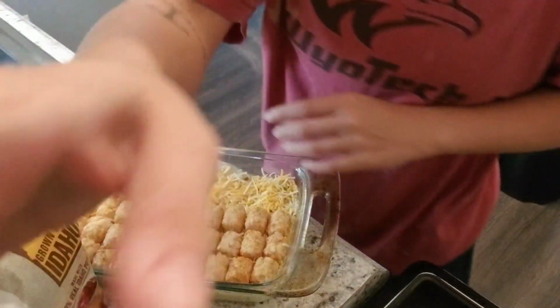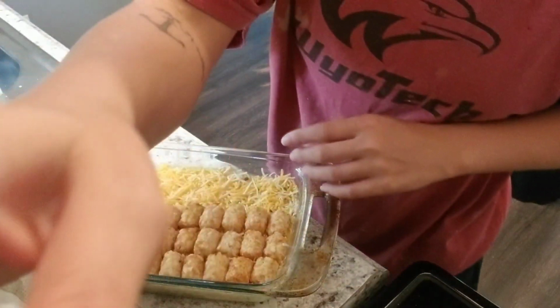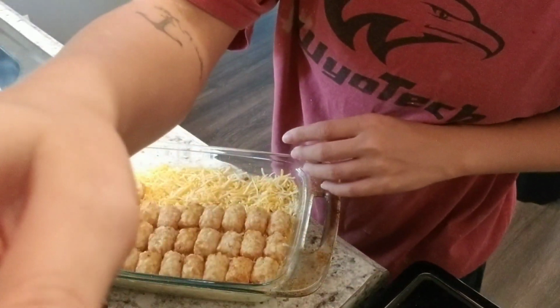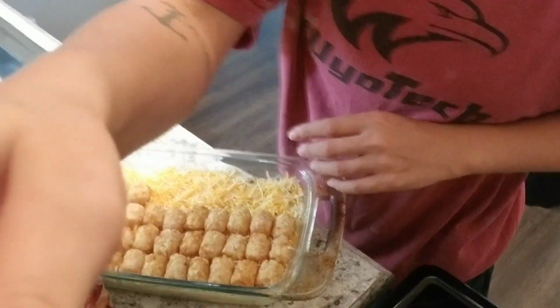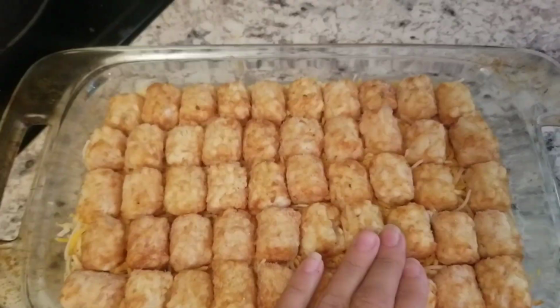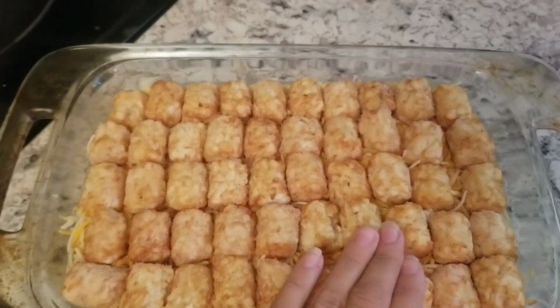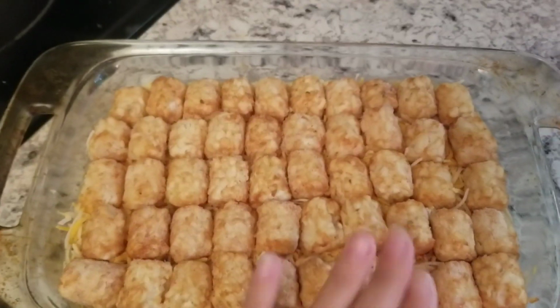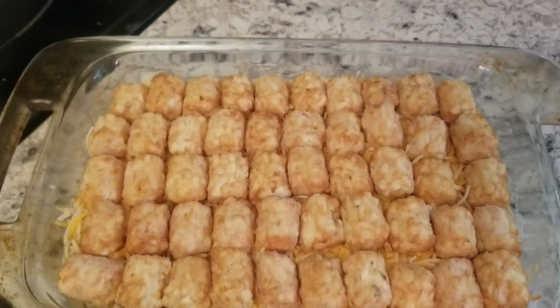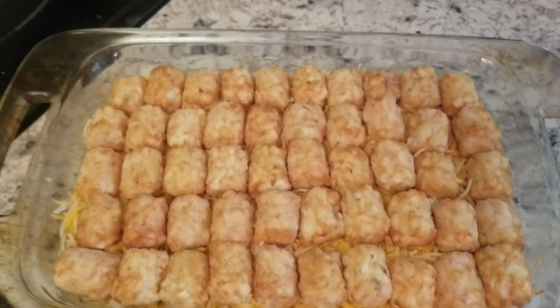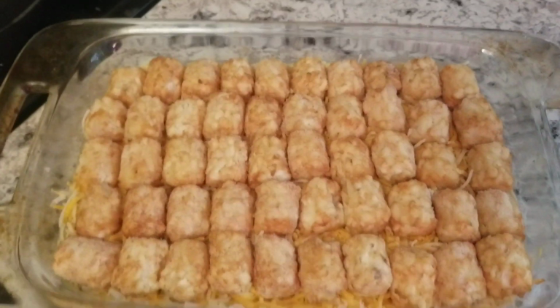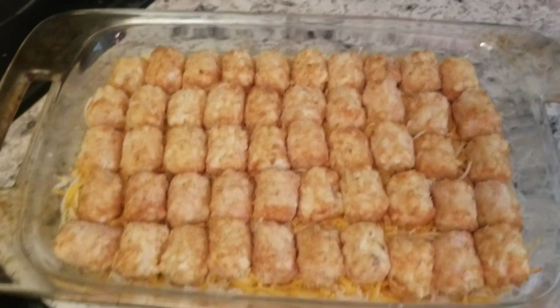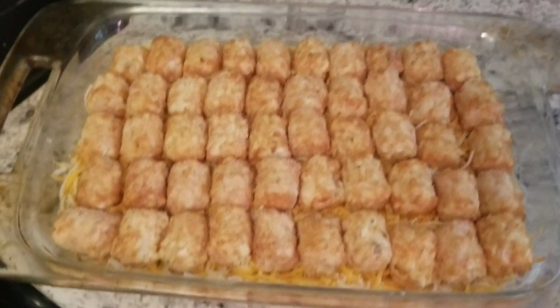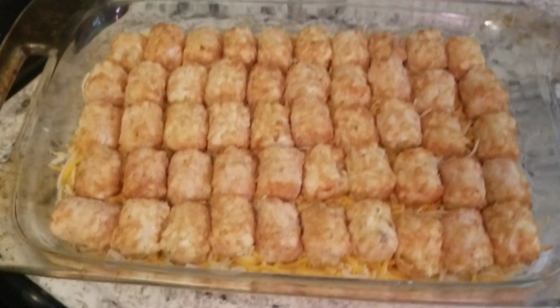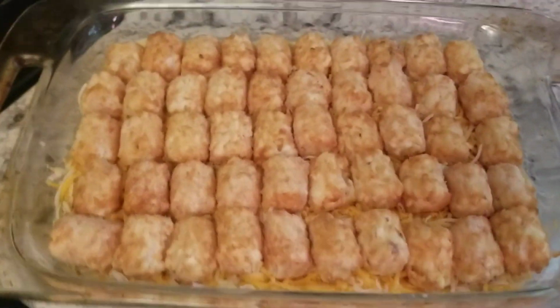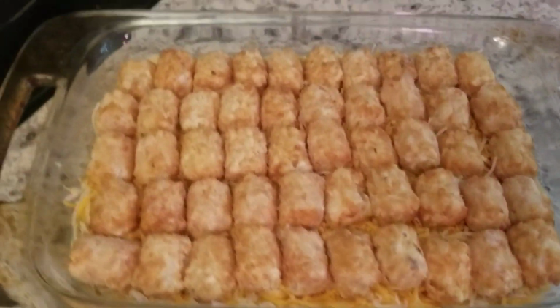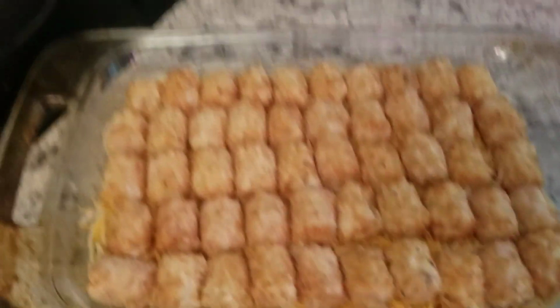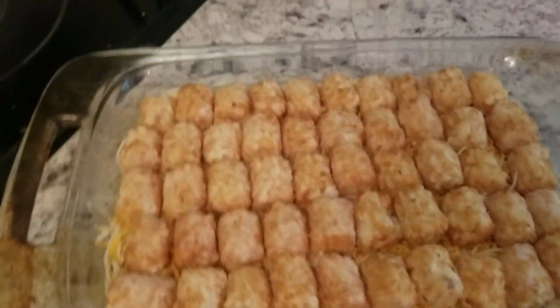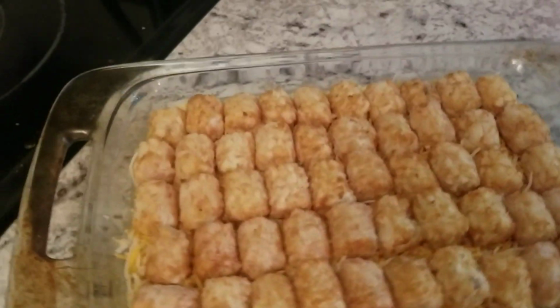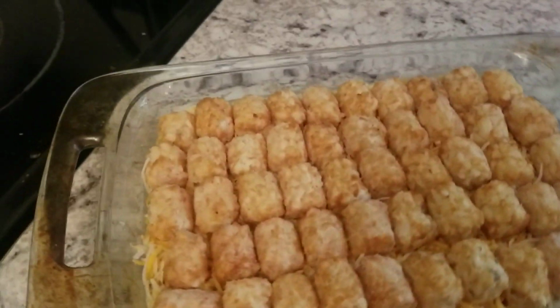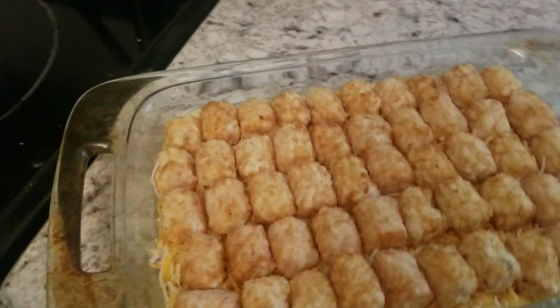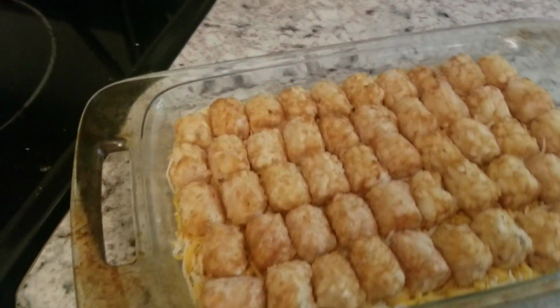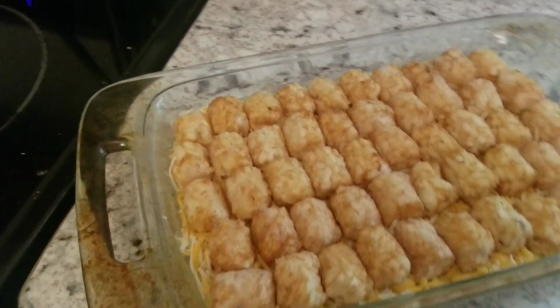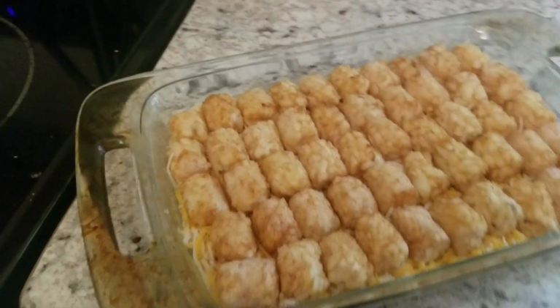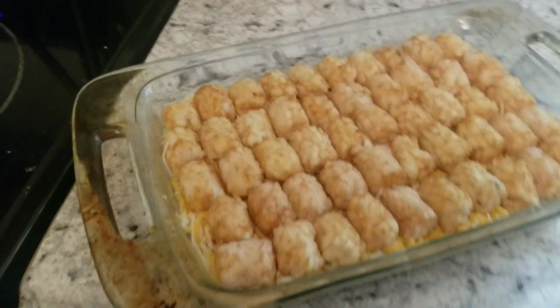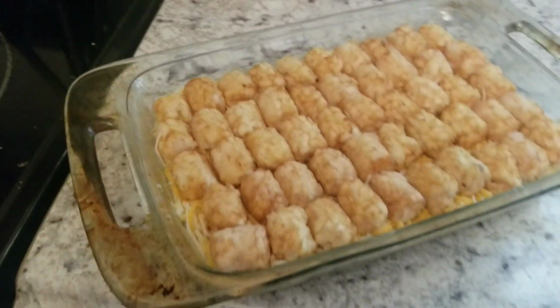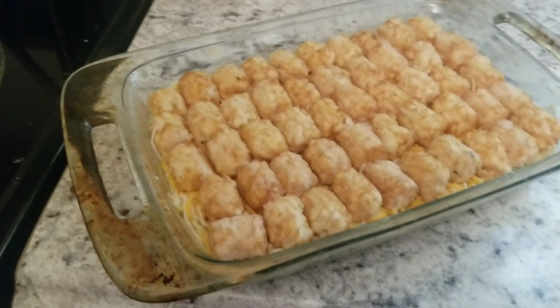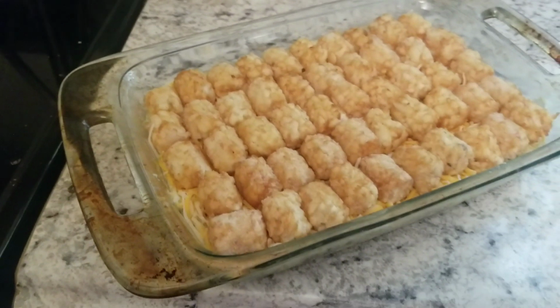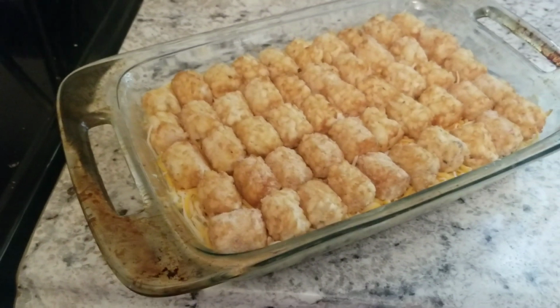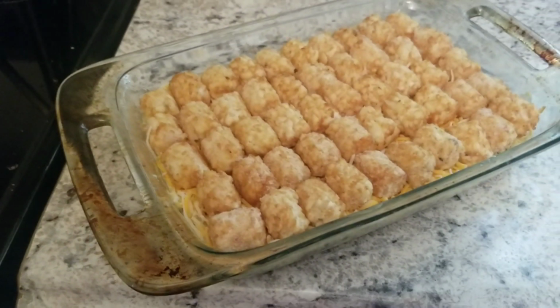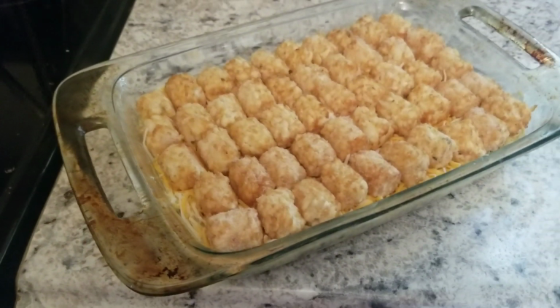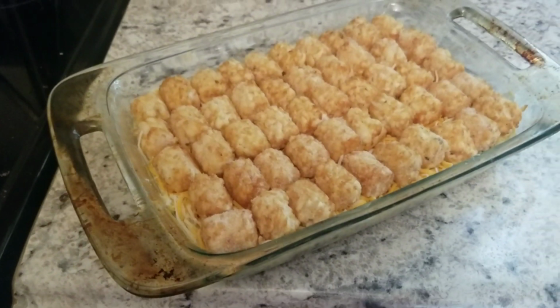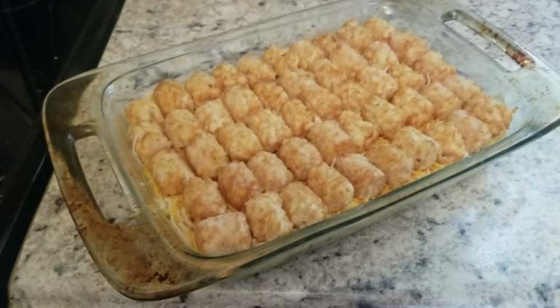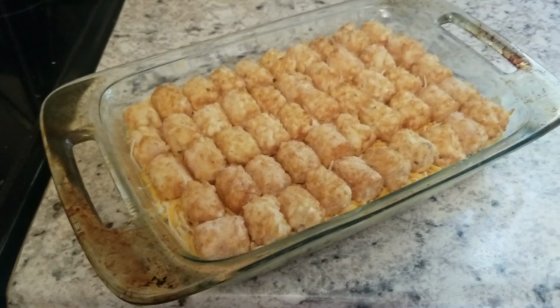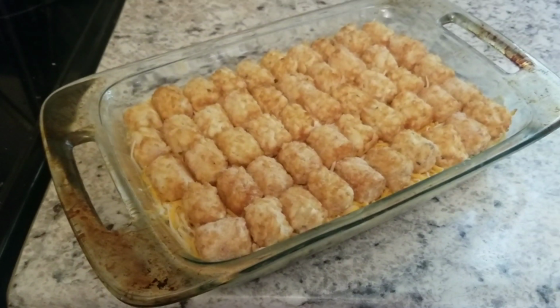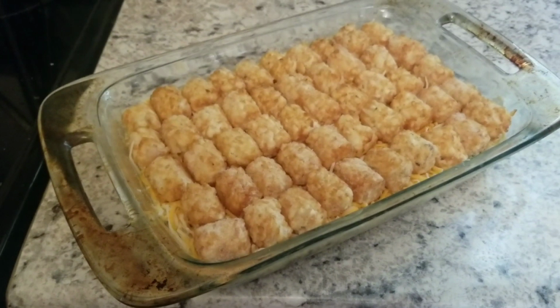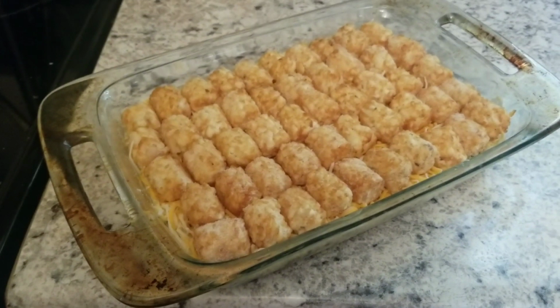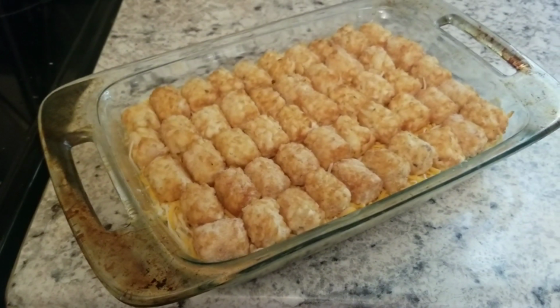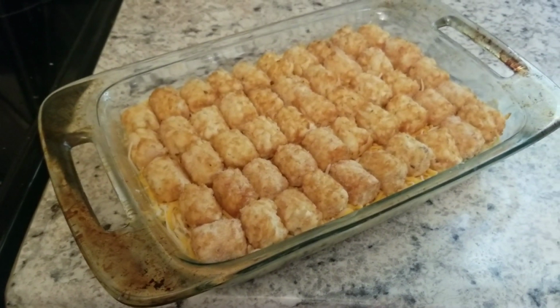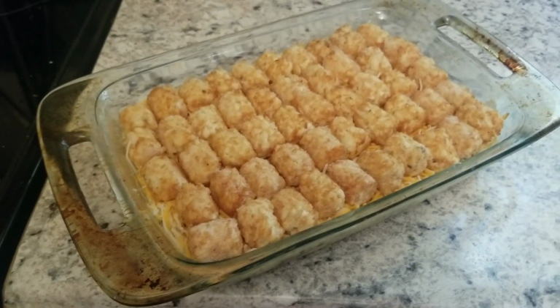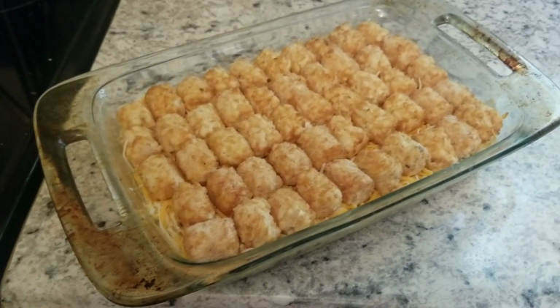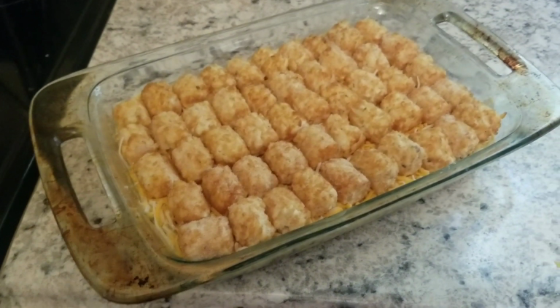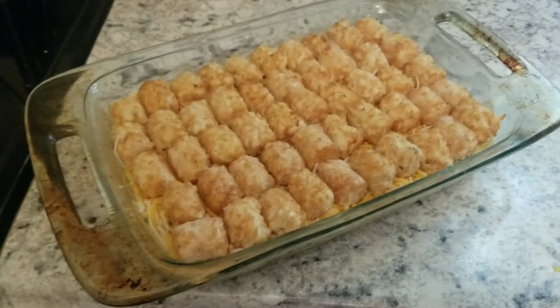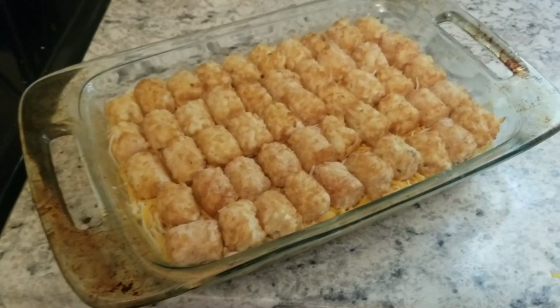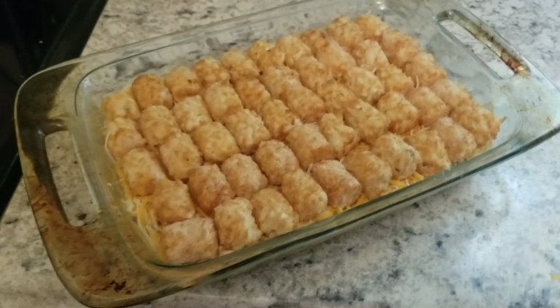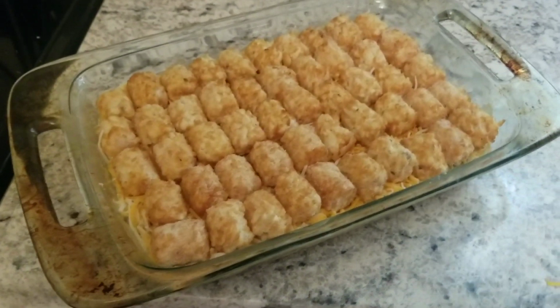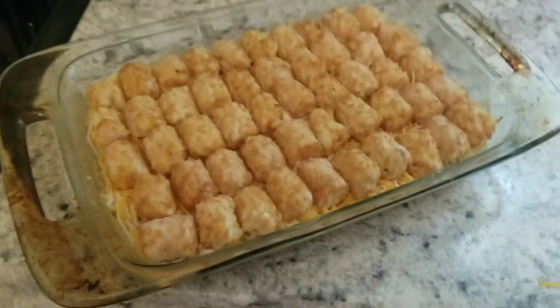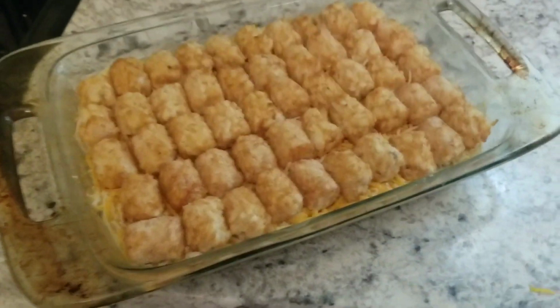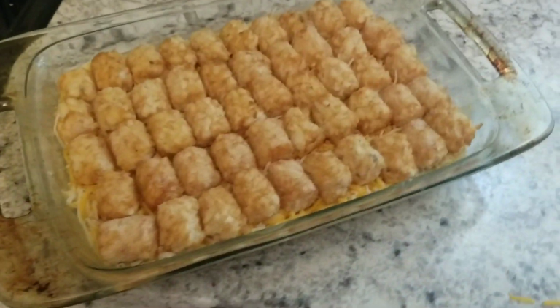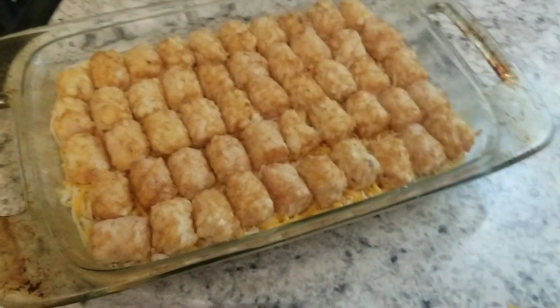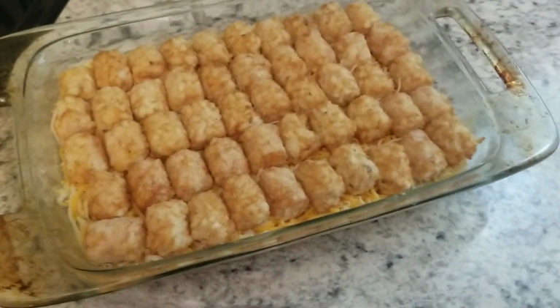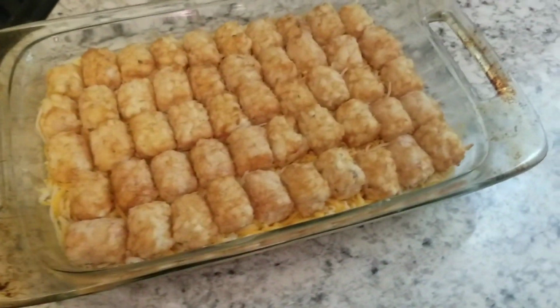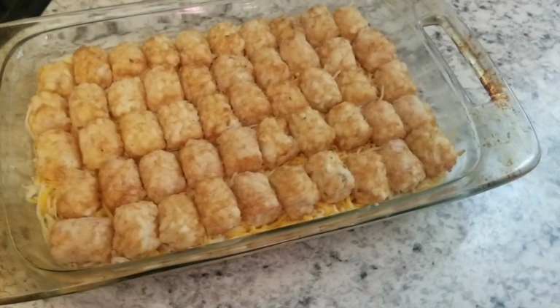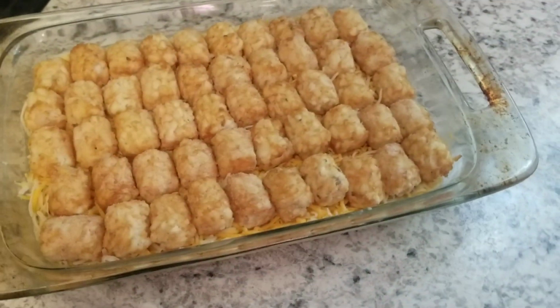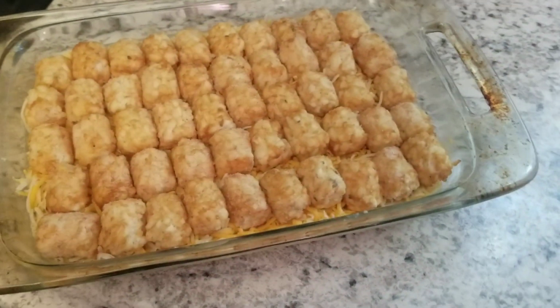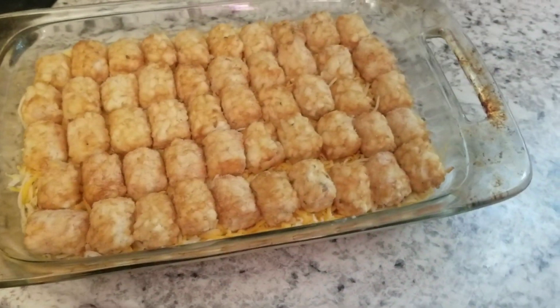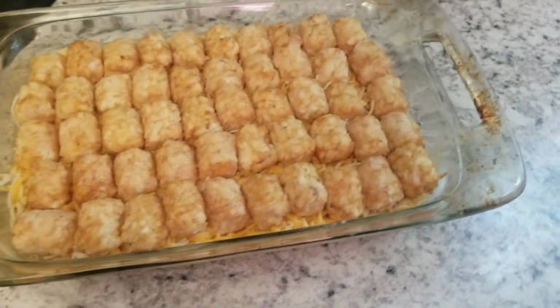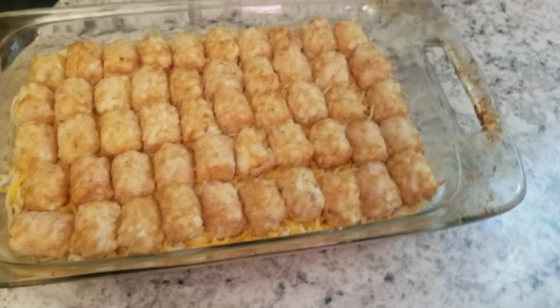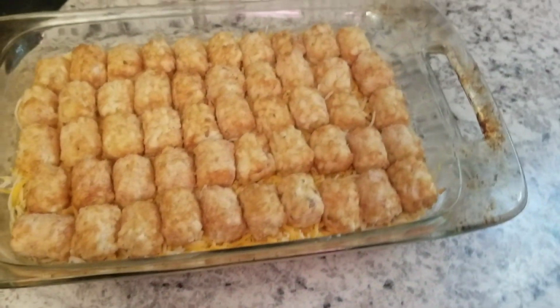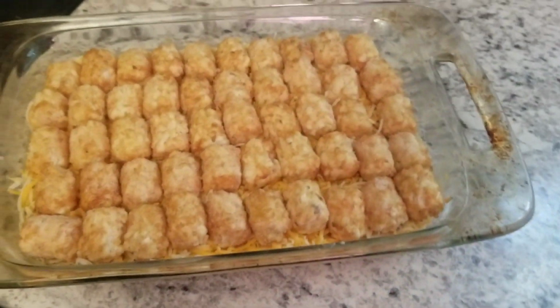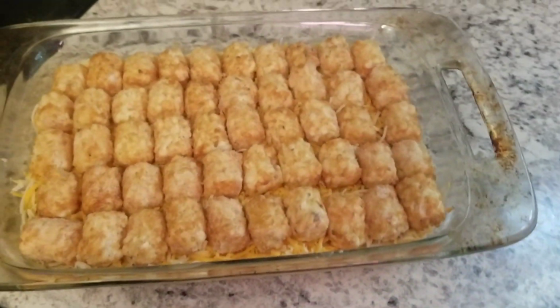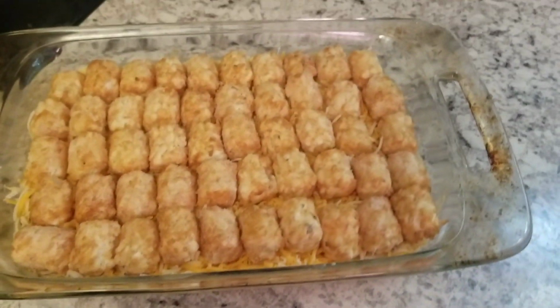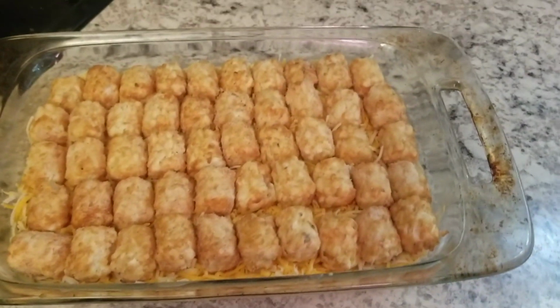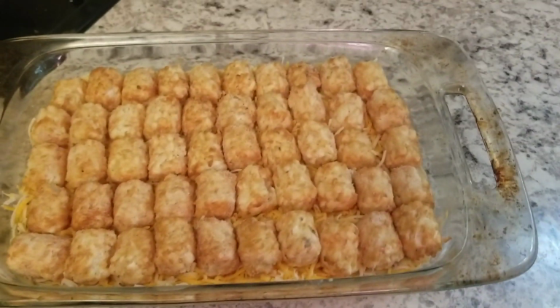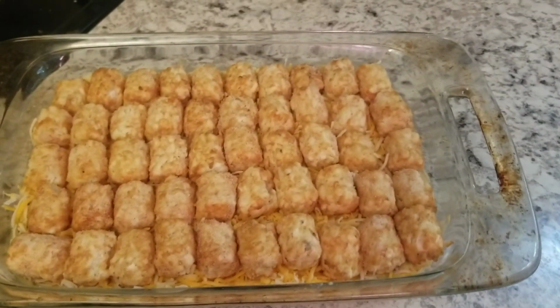All ready to go. The oven is almost to temperature, so I'm just going to wait and then I'll pop it in the oven.